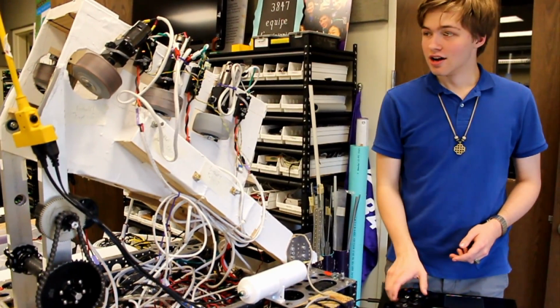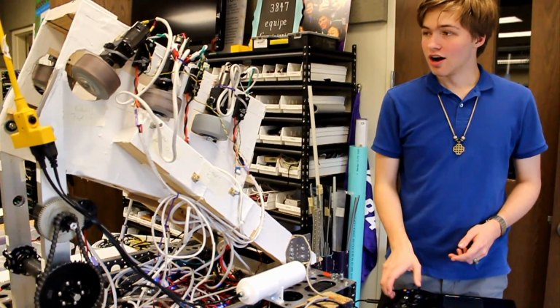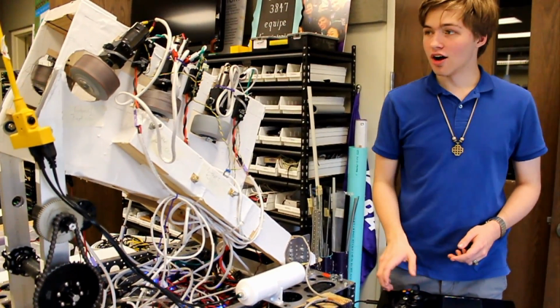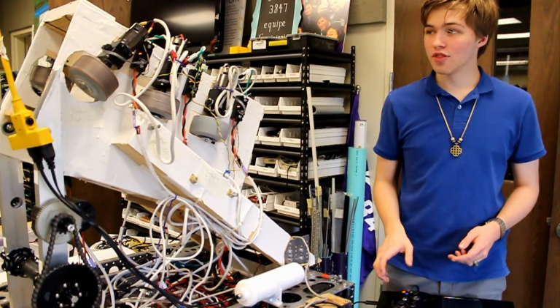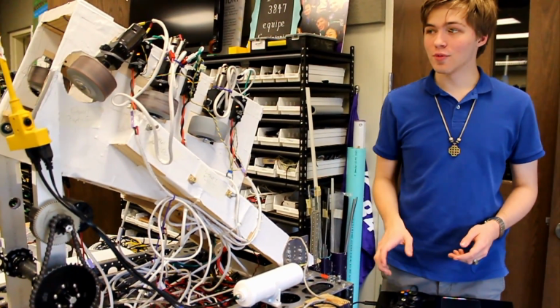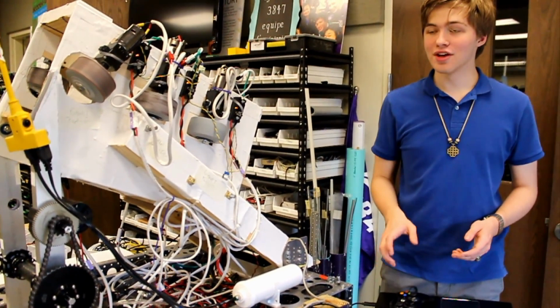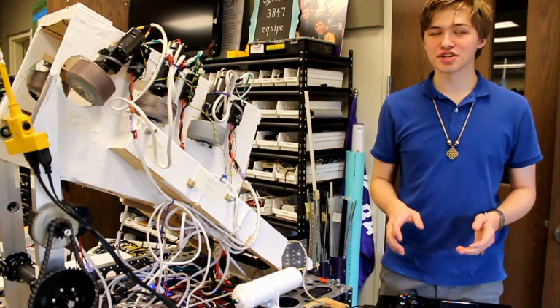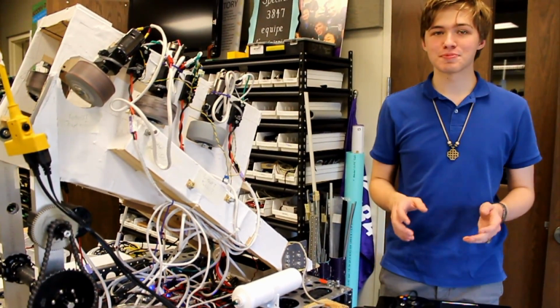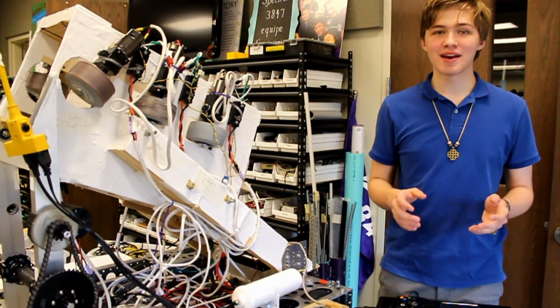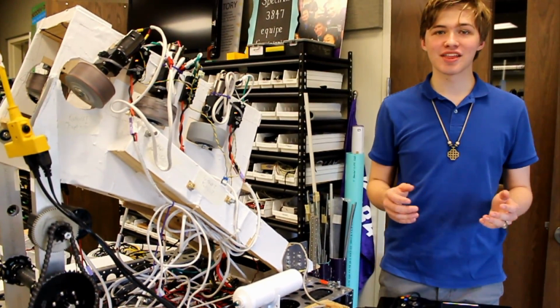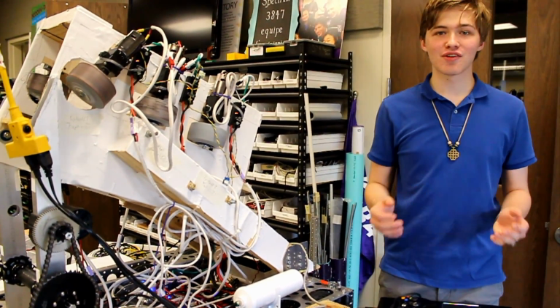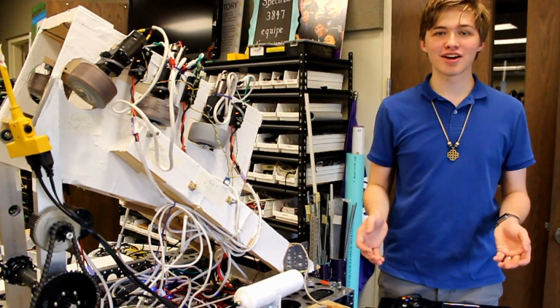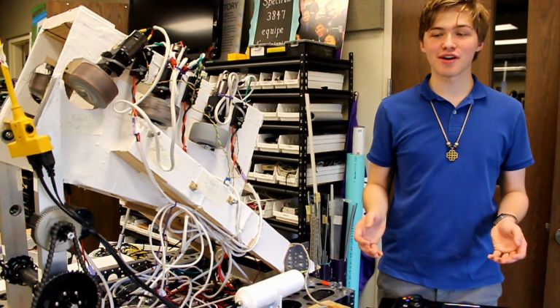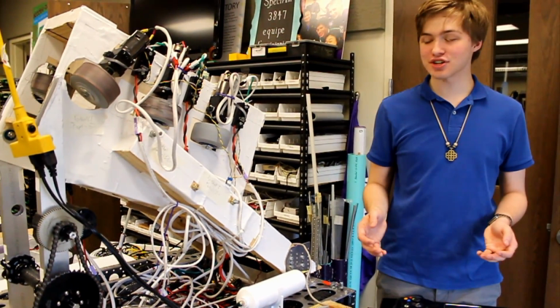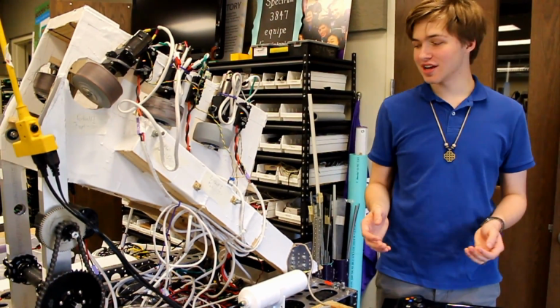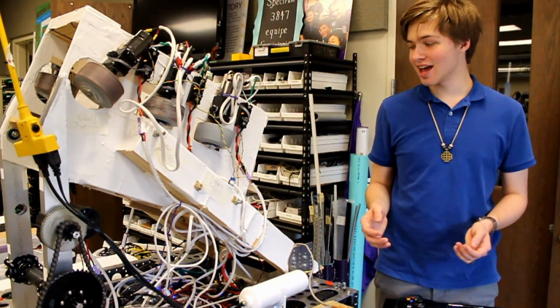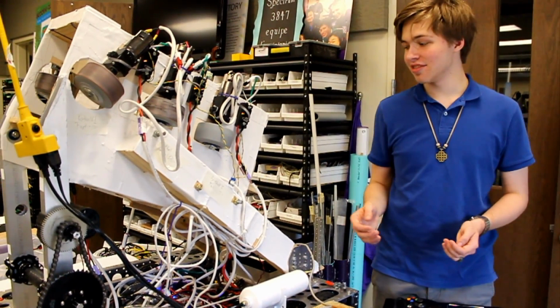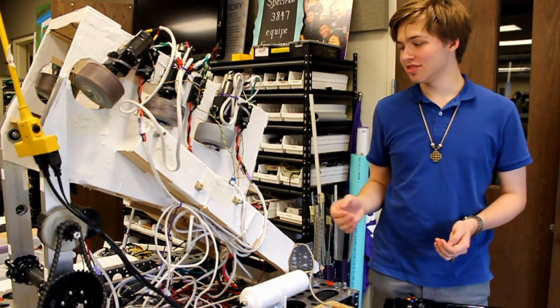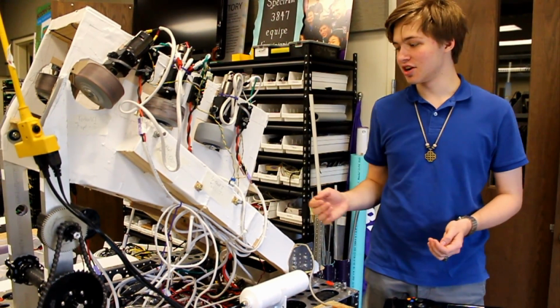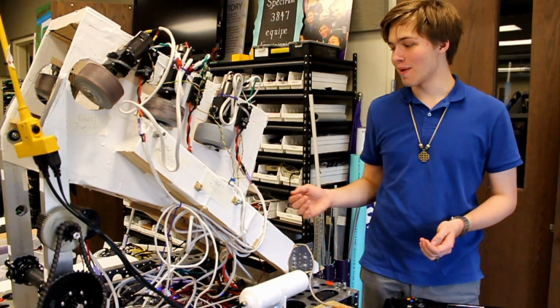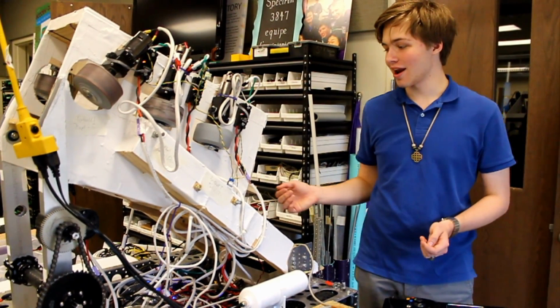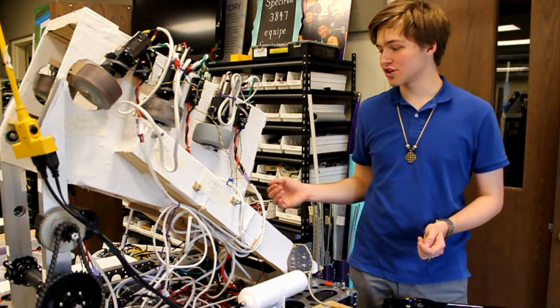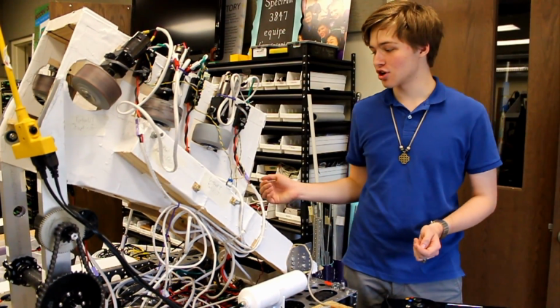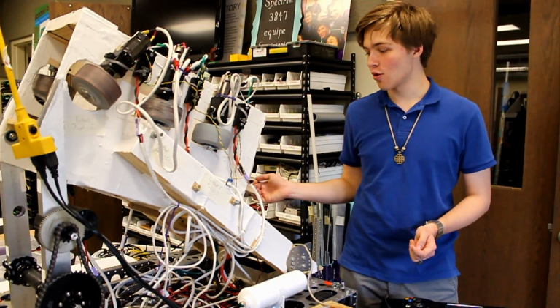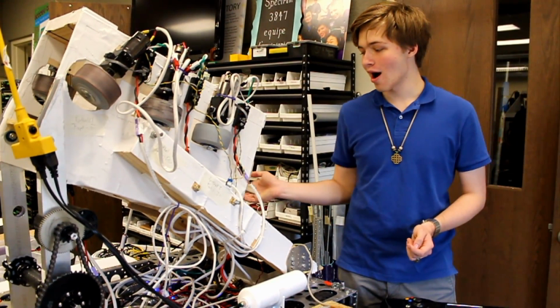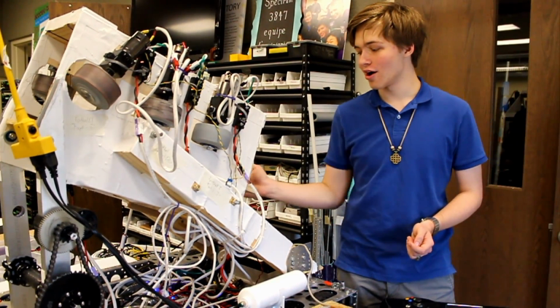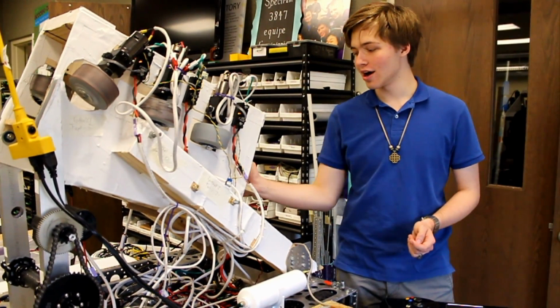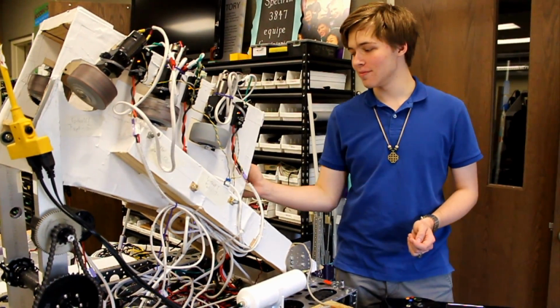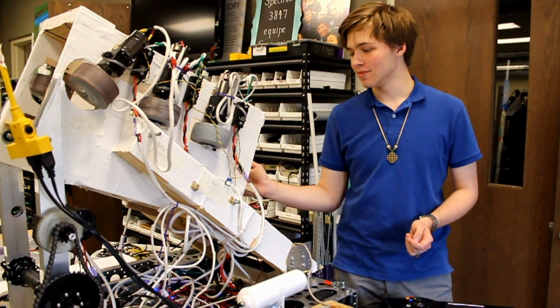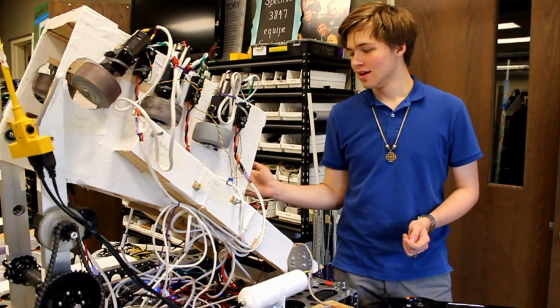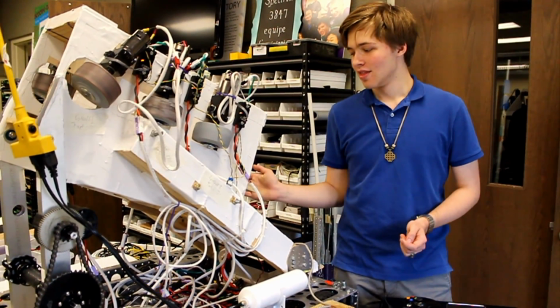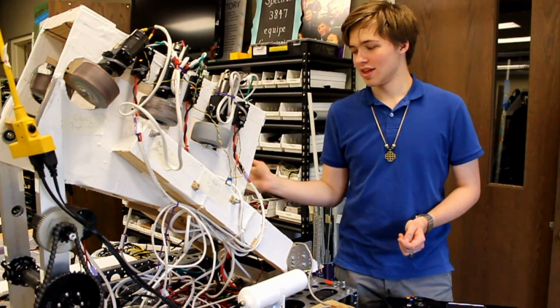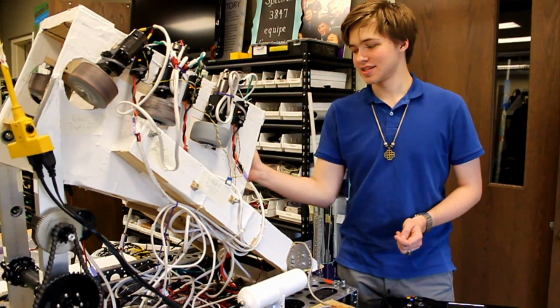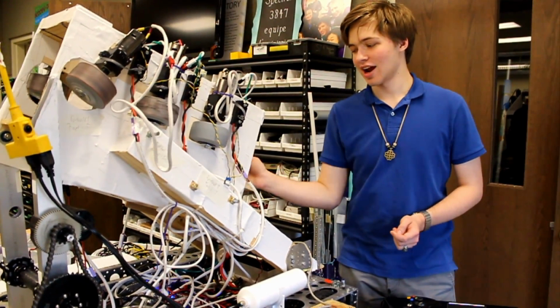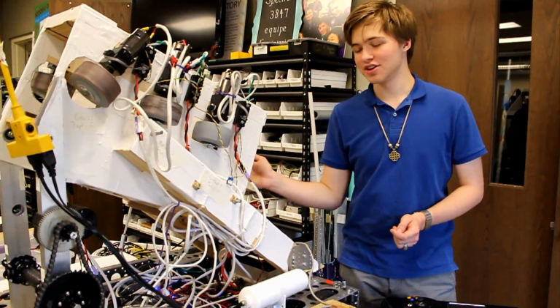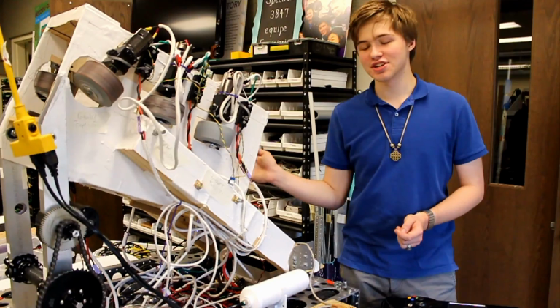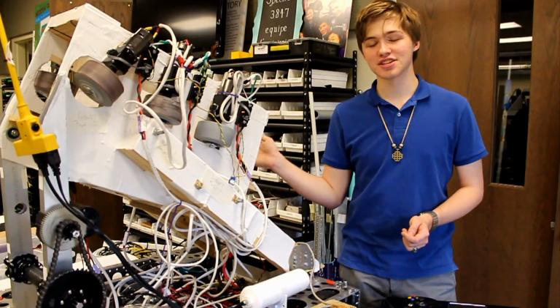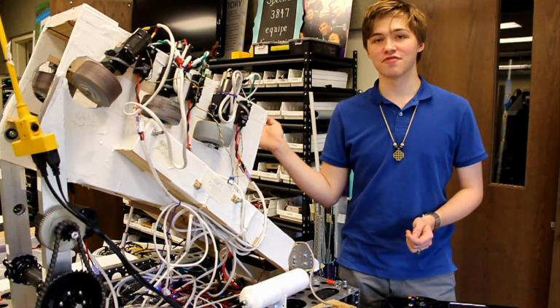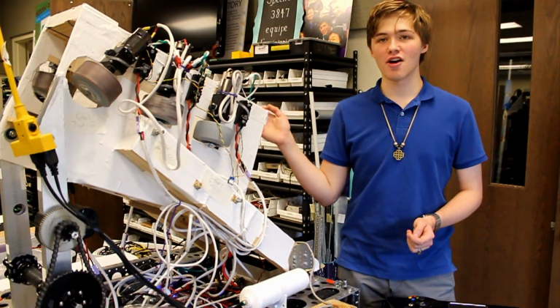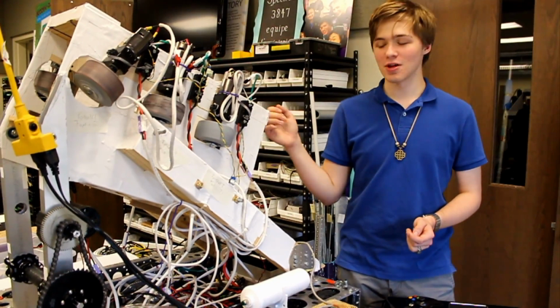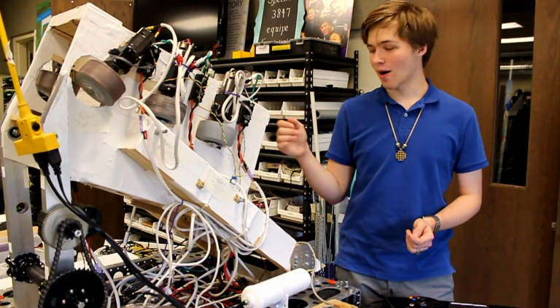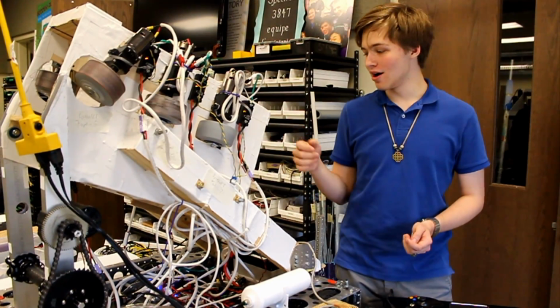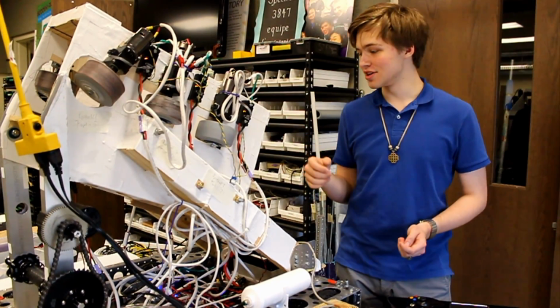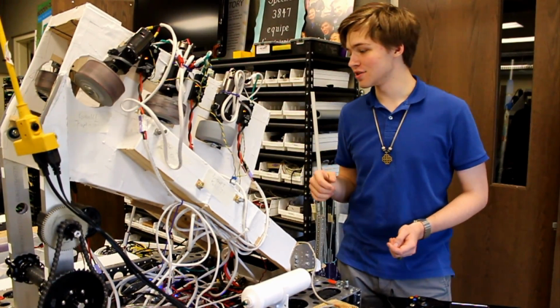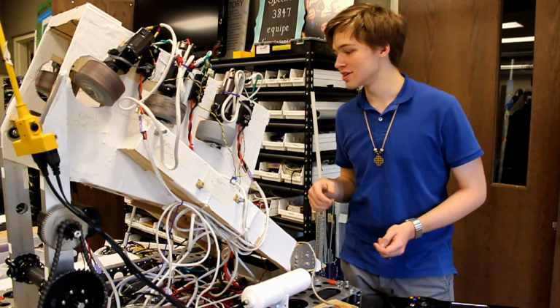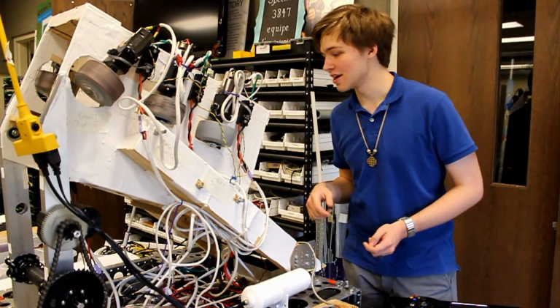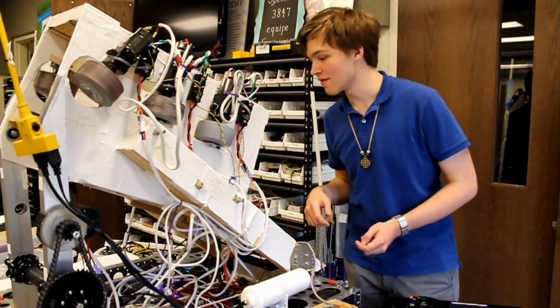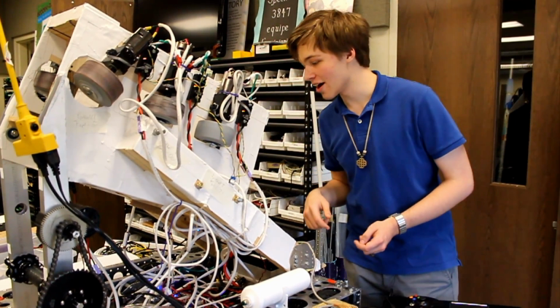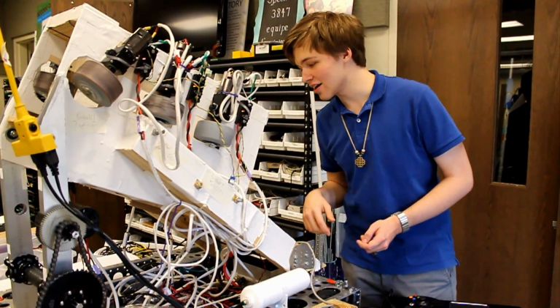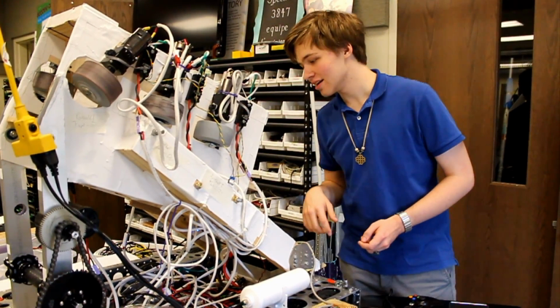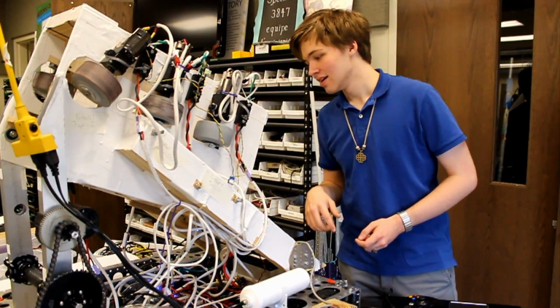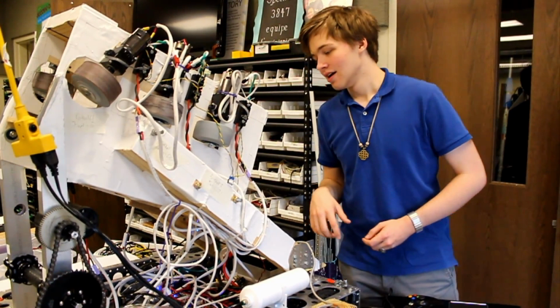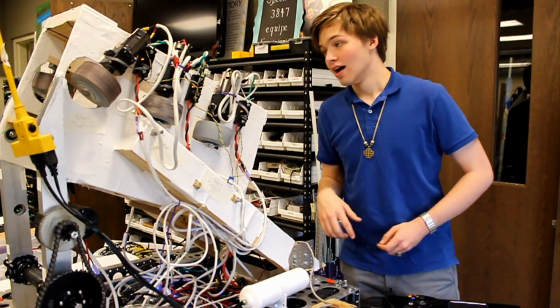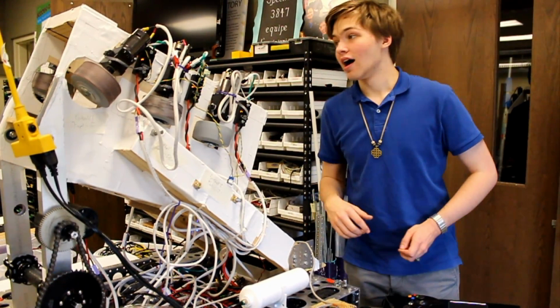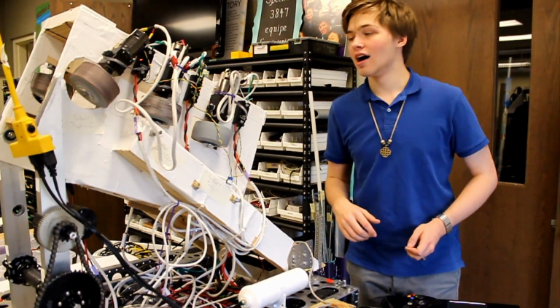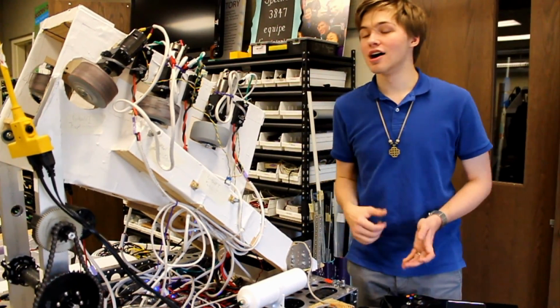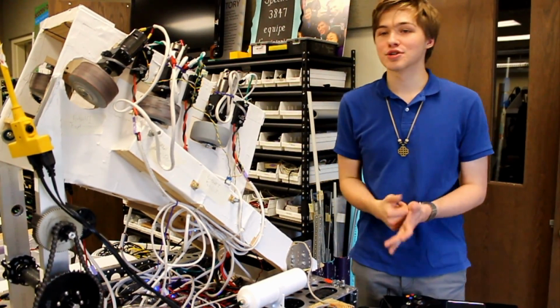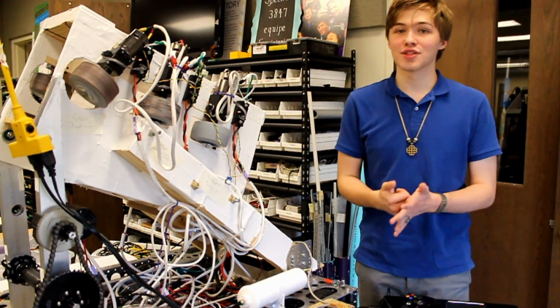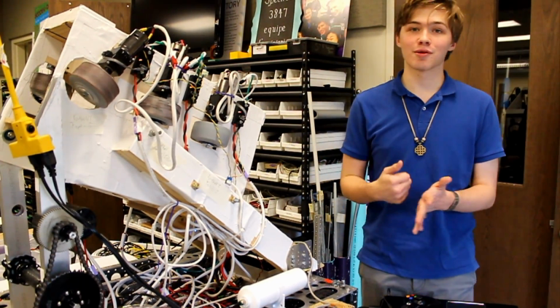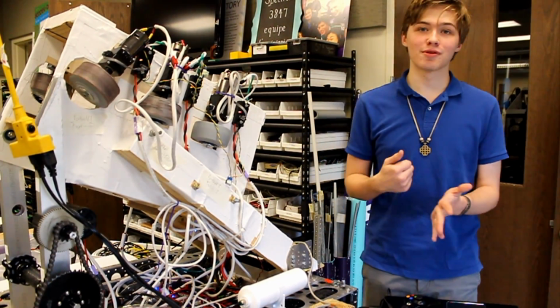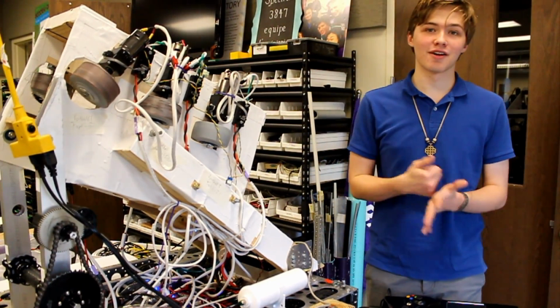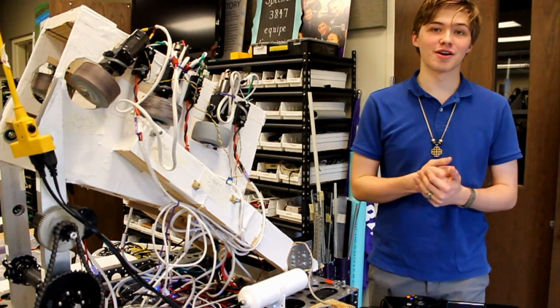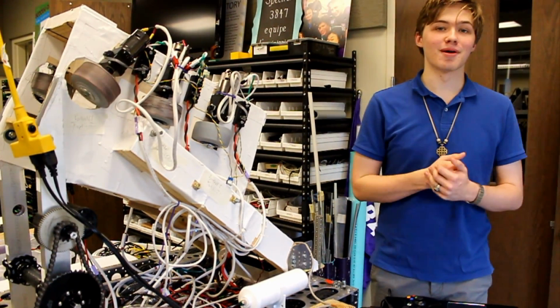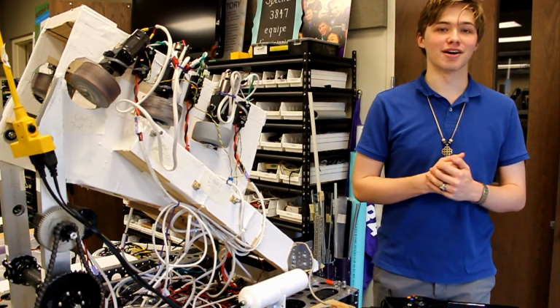All the wheels are spinning in the right direction again, the pneumatics are all wired up, and this carrier doesn't fall apart as soon as I fire it, so I think we're ready for tomorrow.